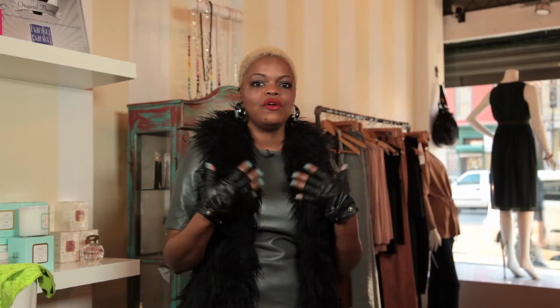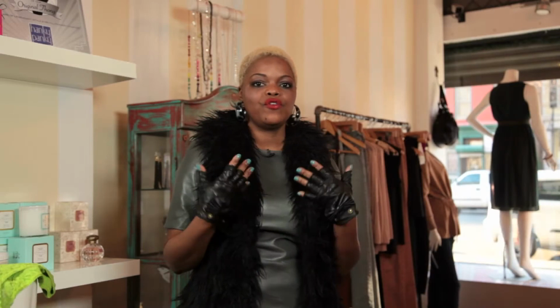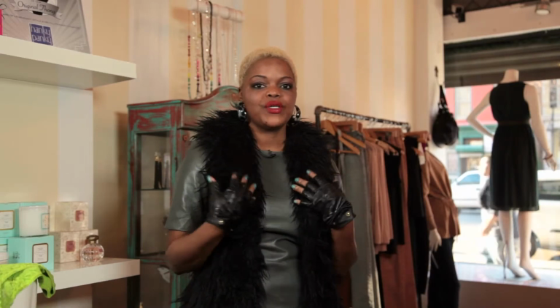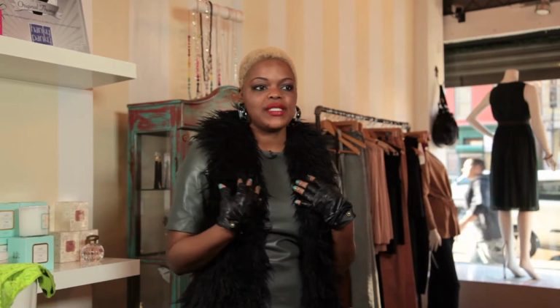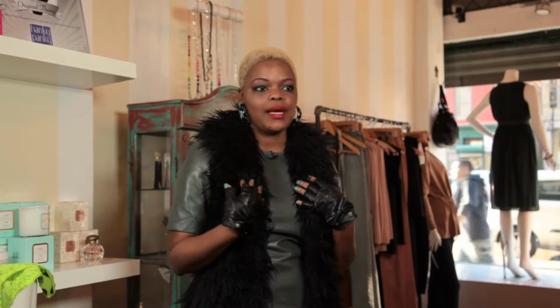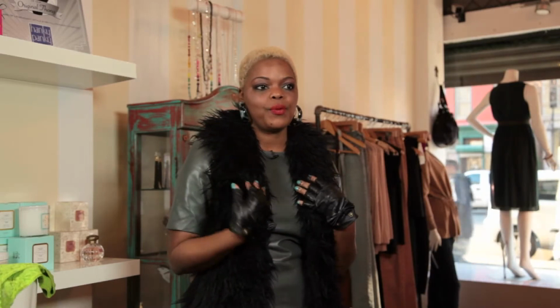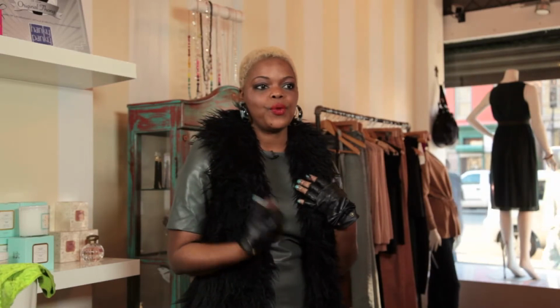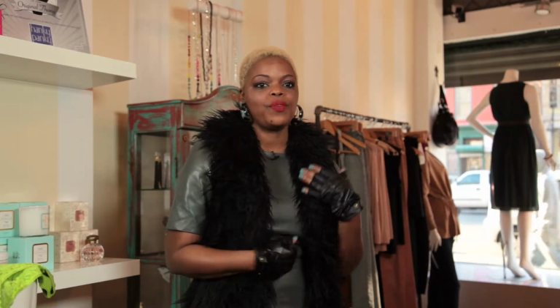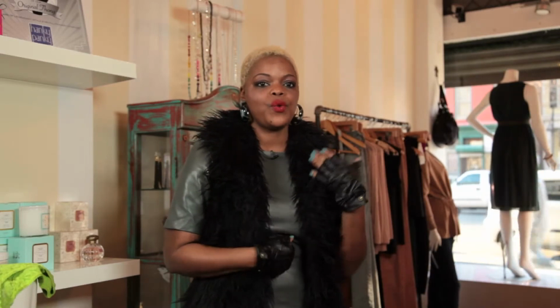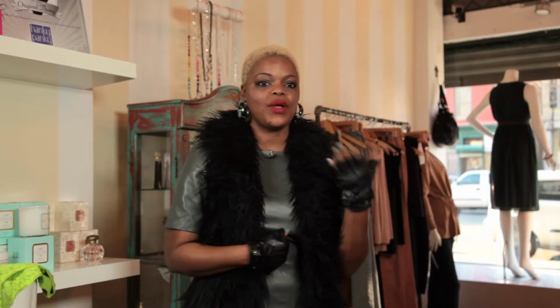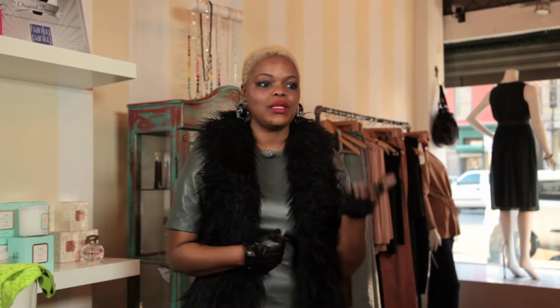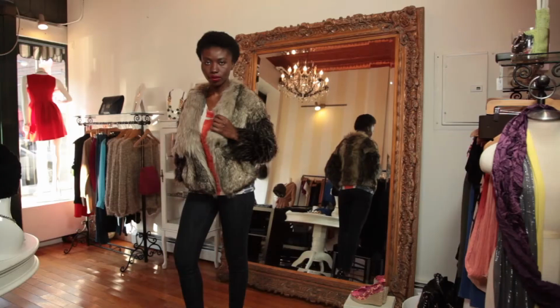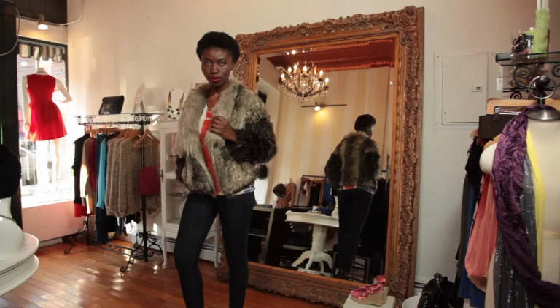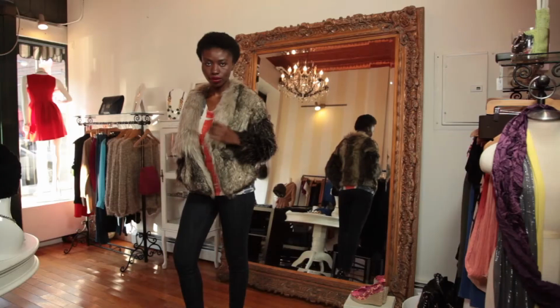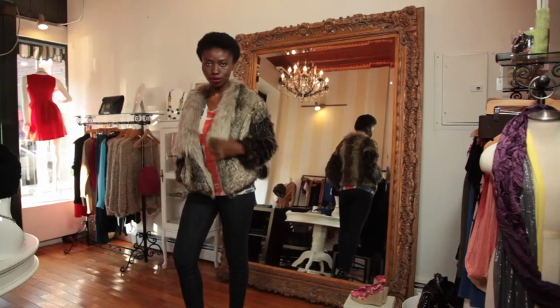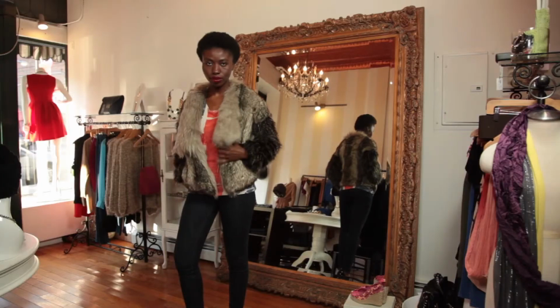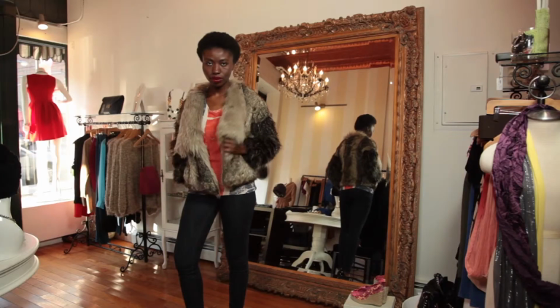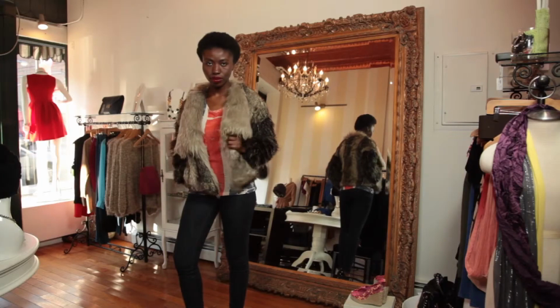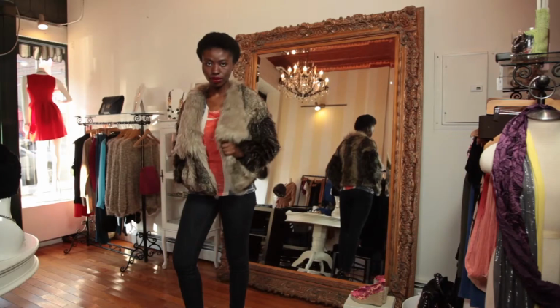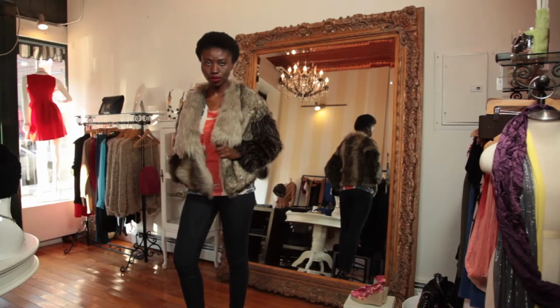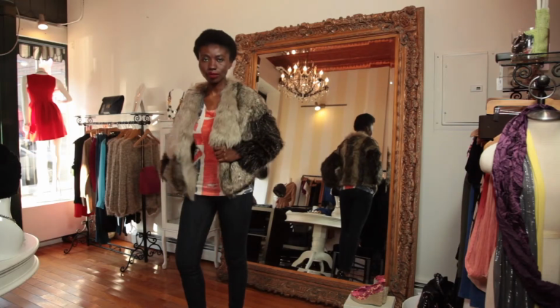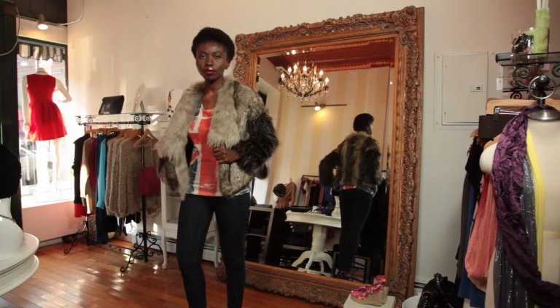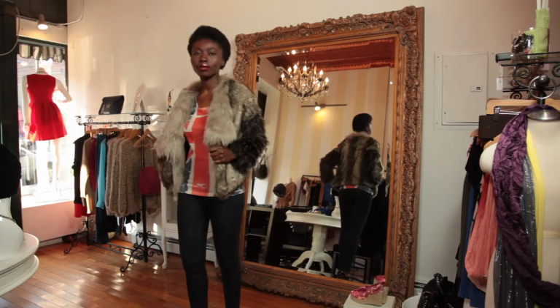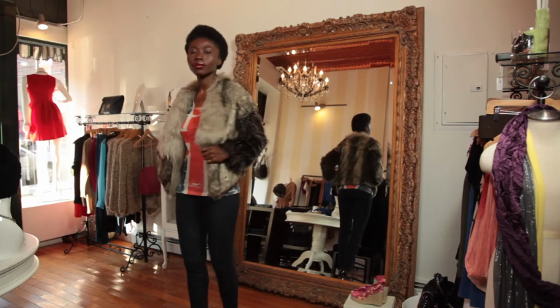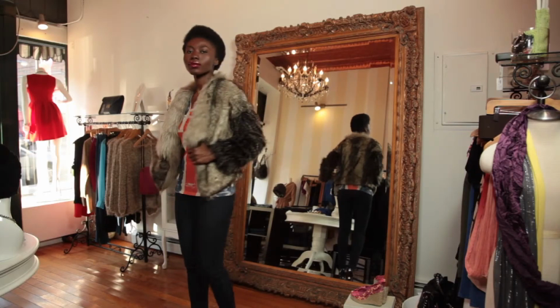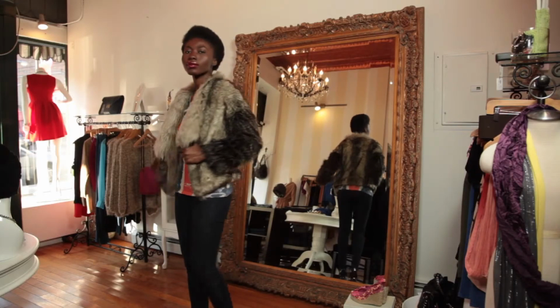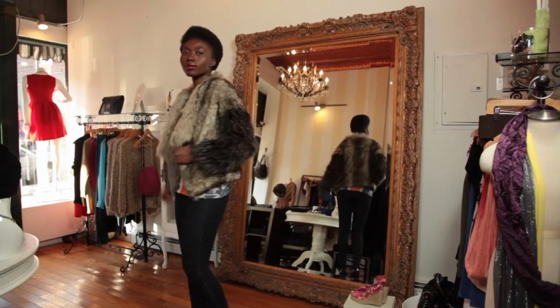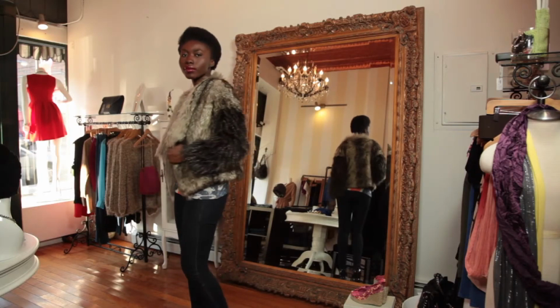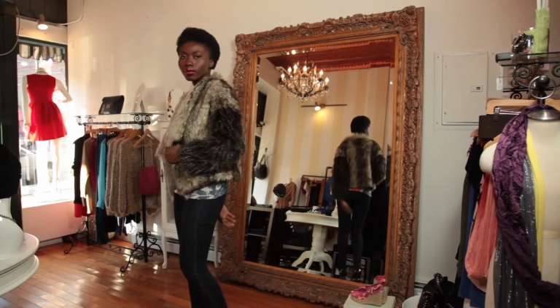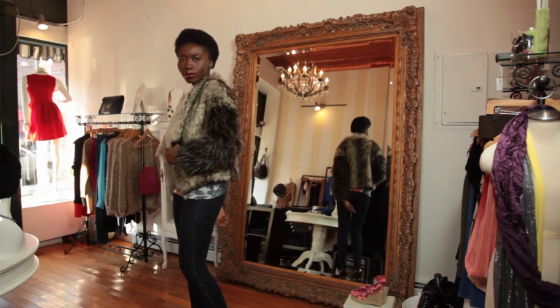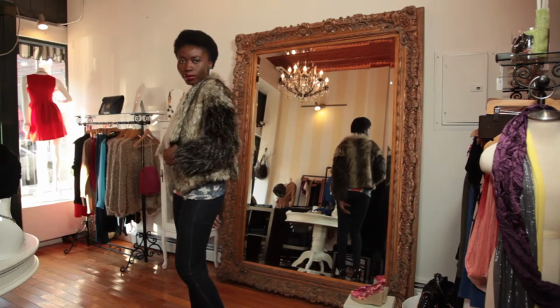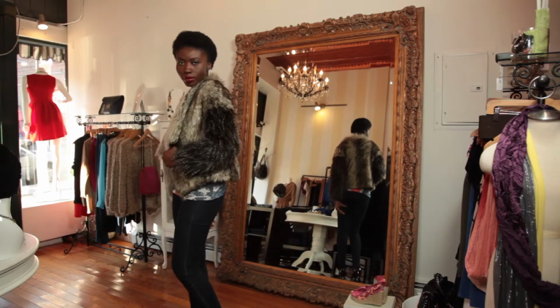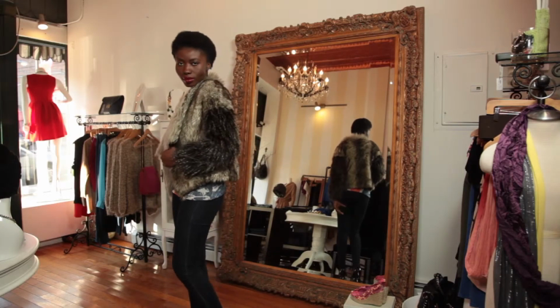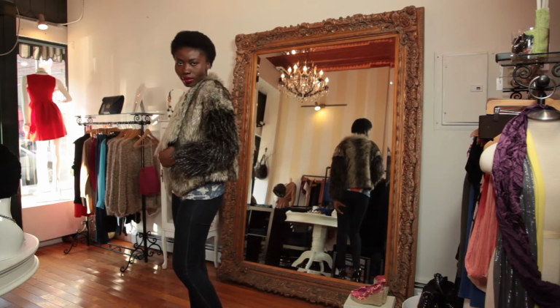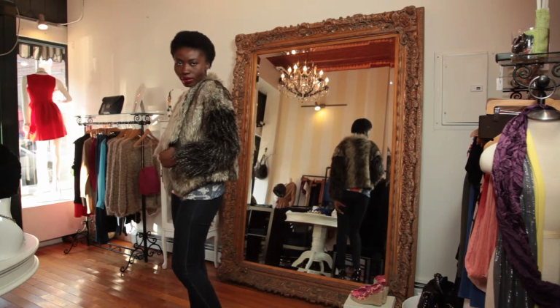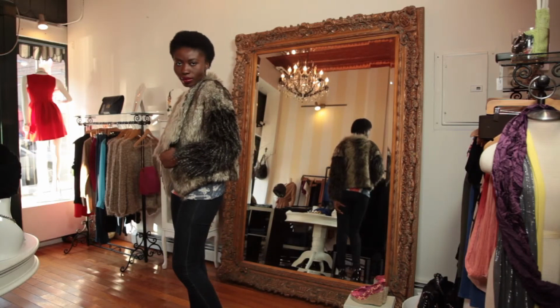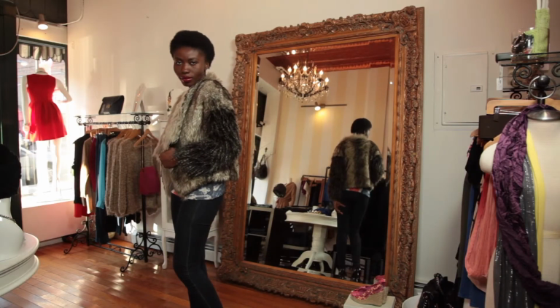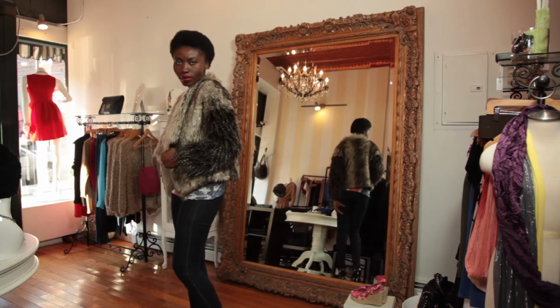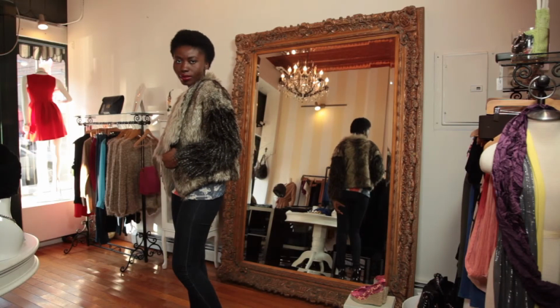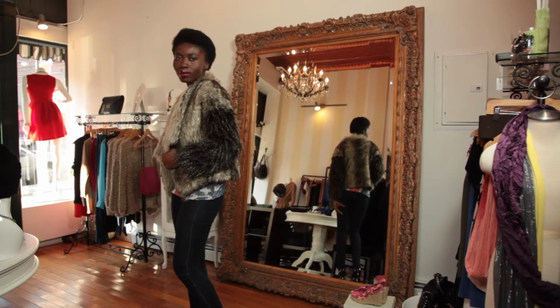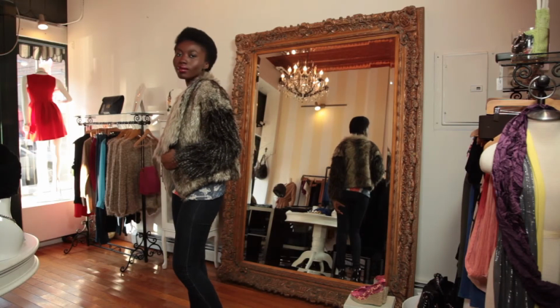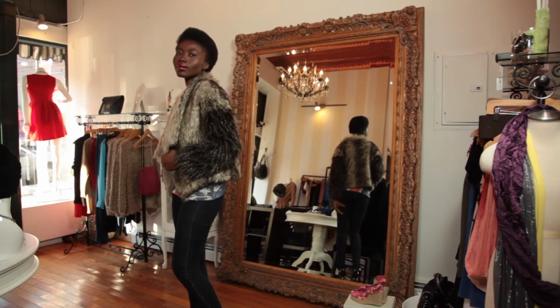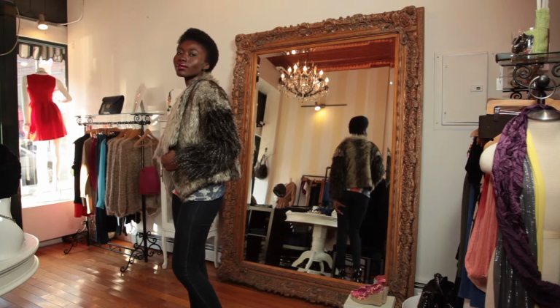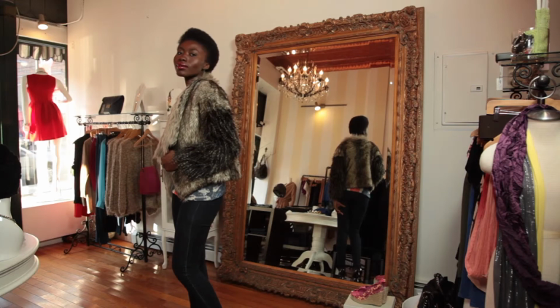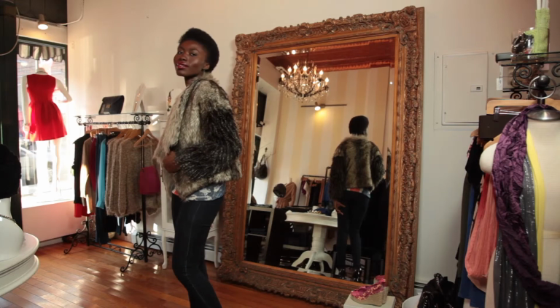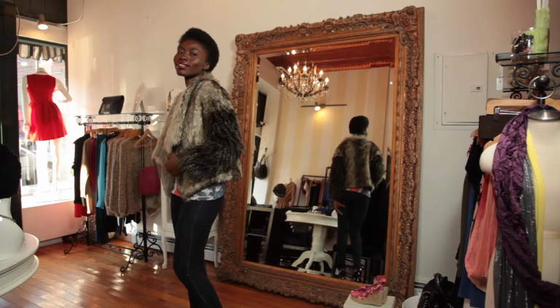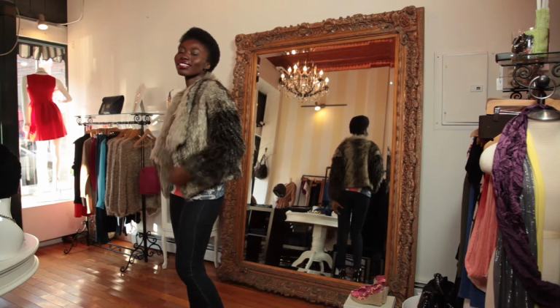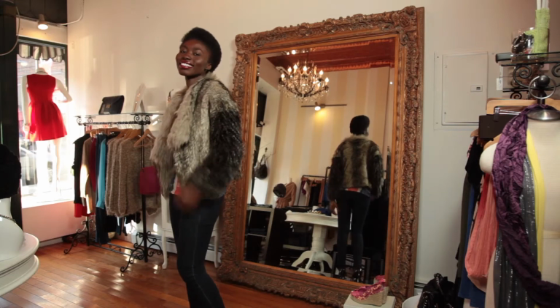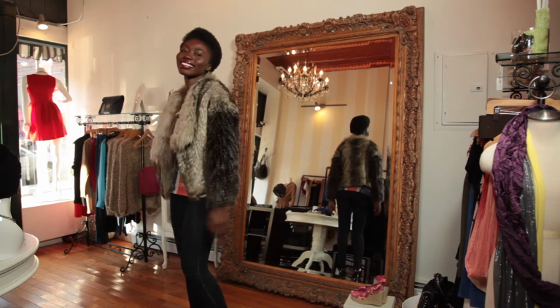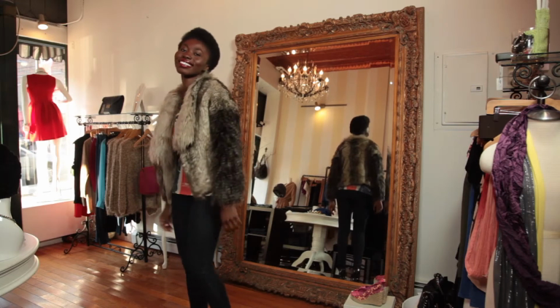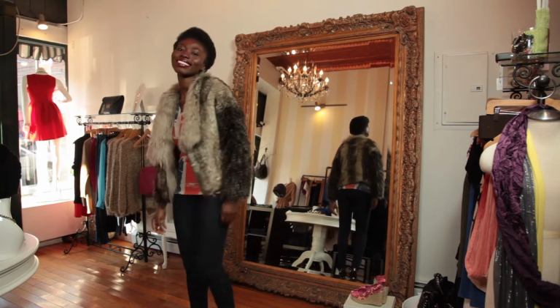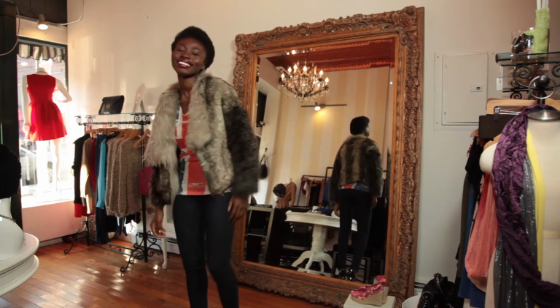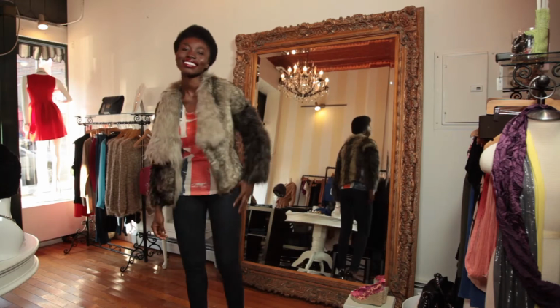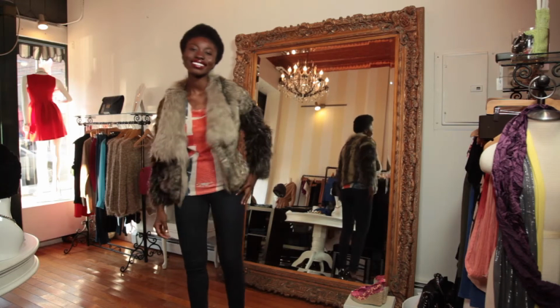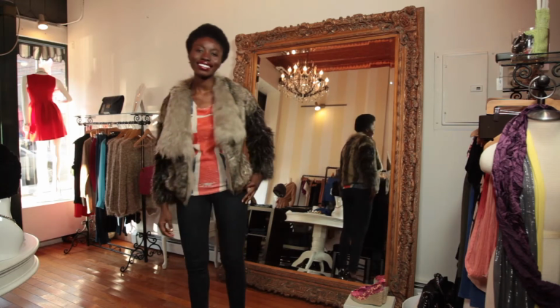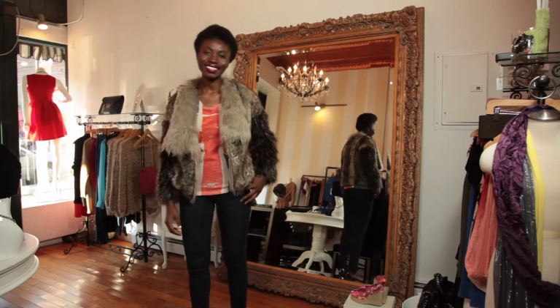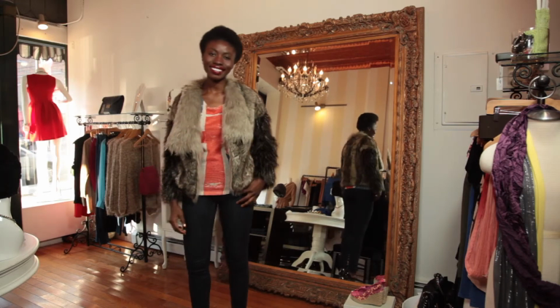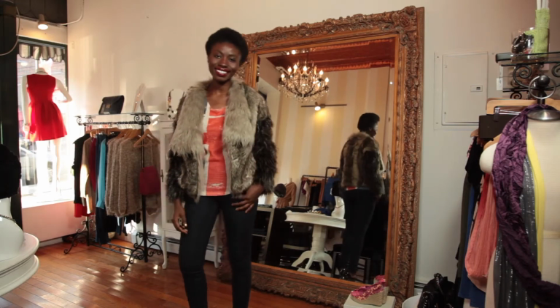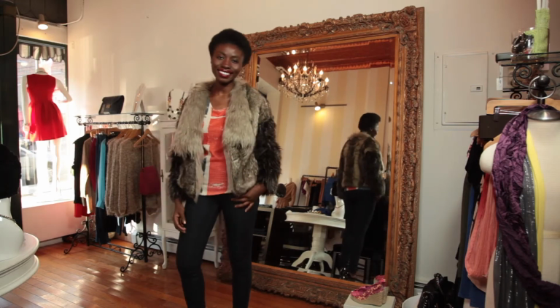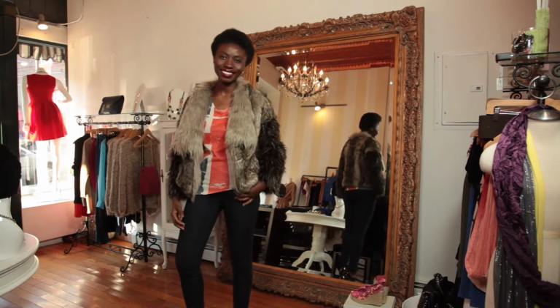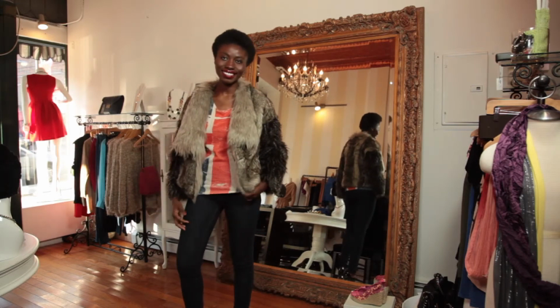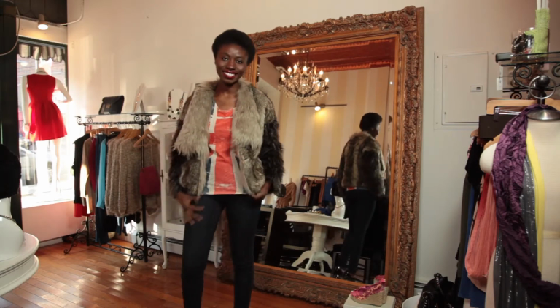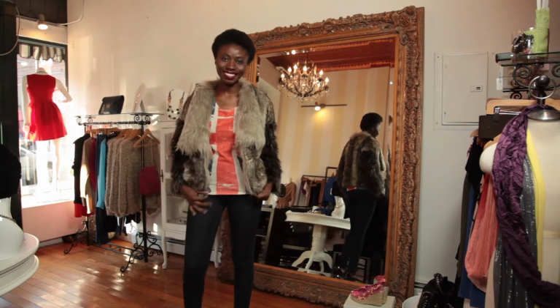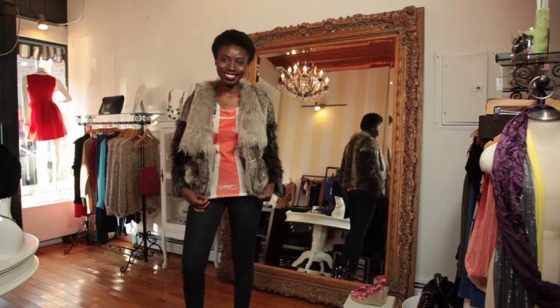For example, the one that Priscilla is wearing is very cute — it's short, and it's just like a blazer, but it's faux fur. You wouldn't believe it was under 100 bucks.